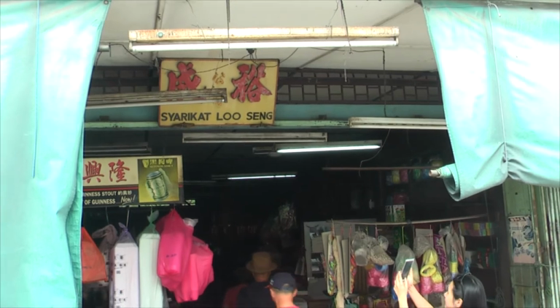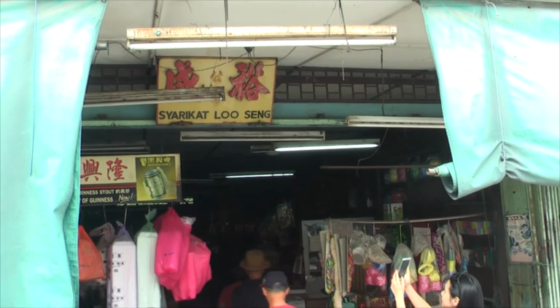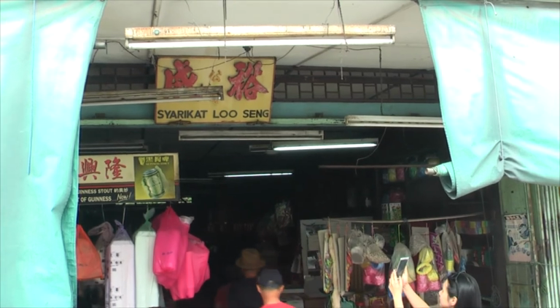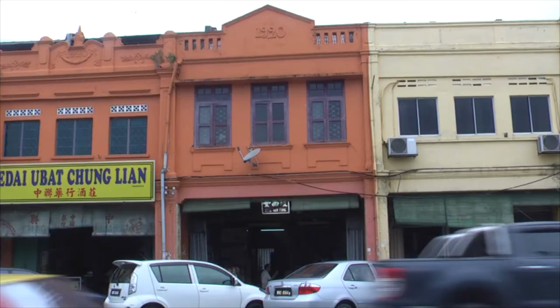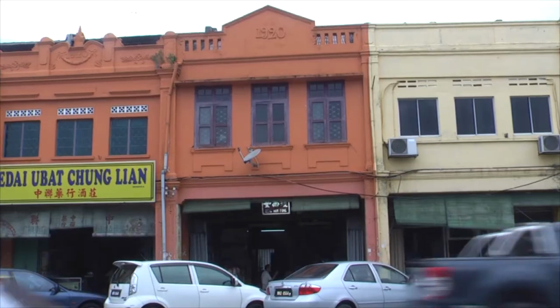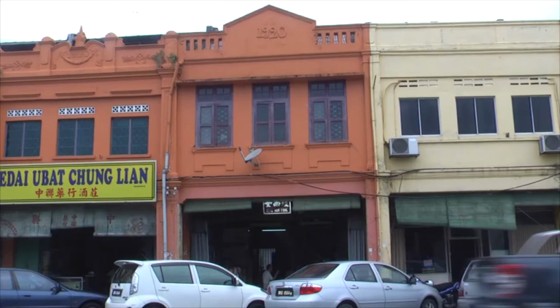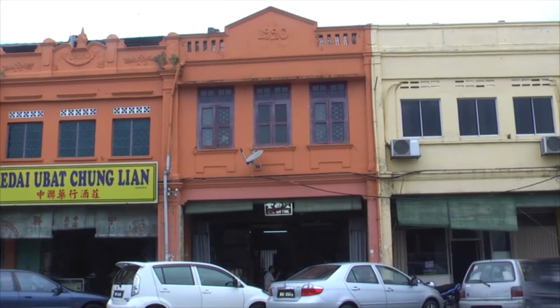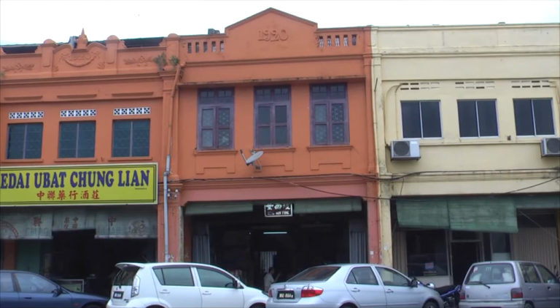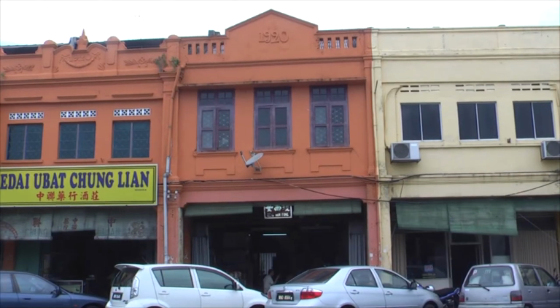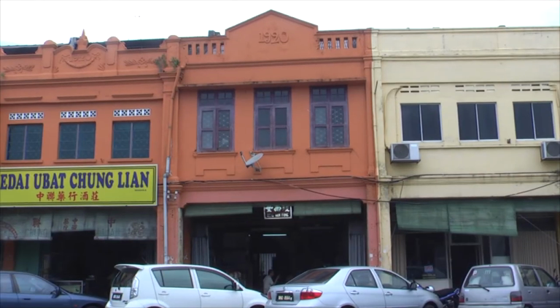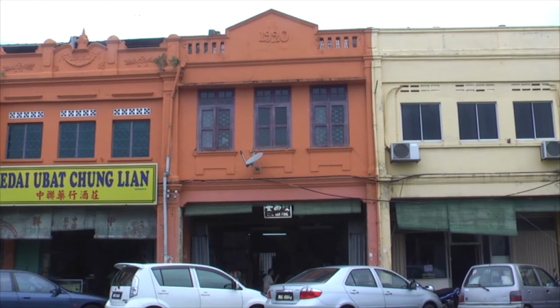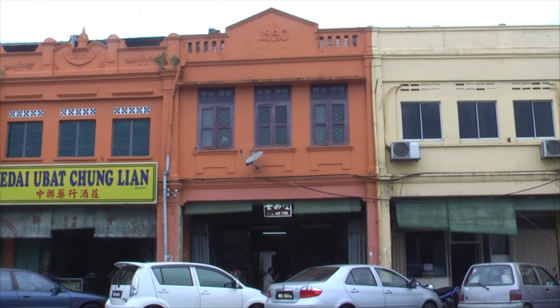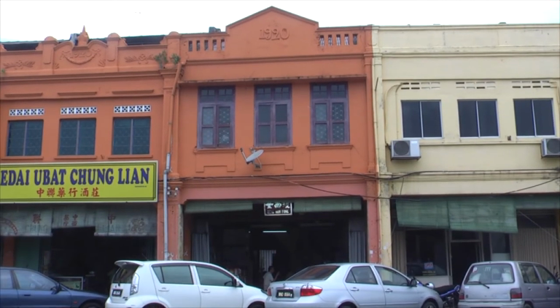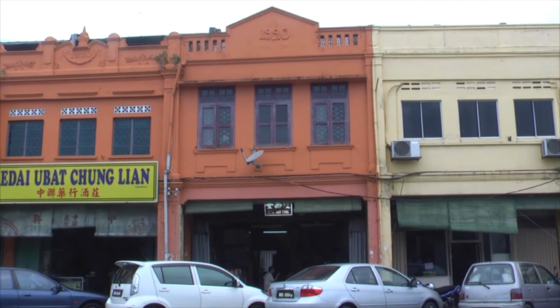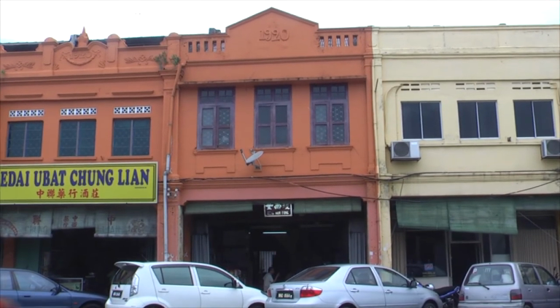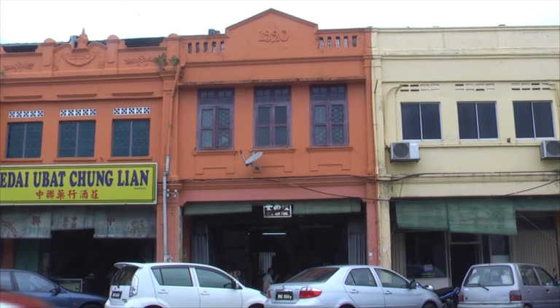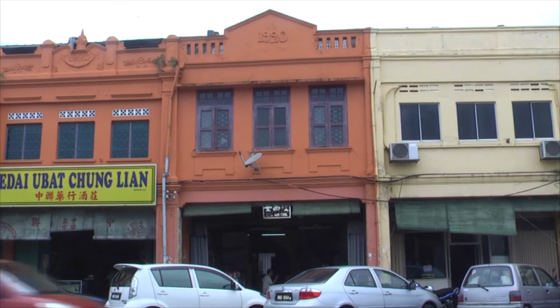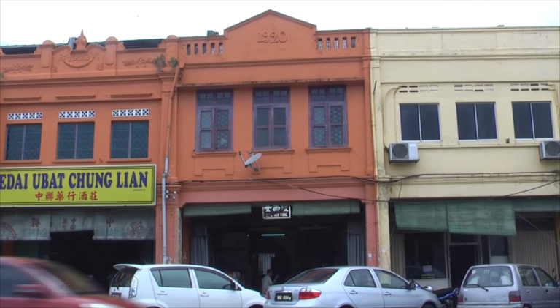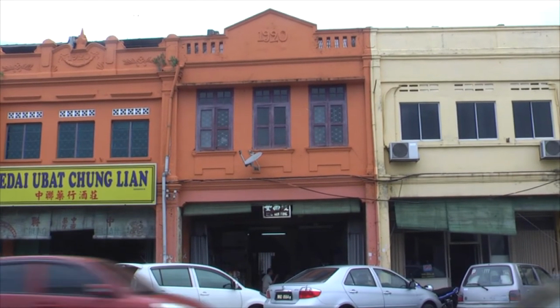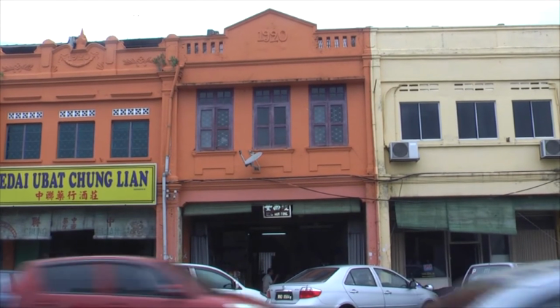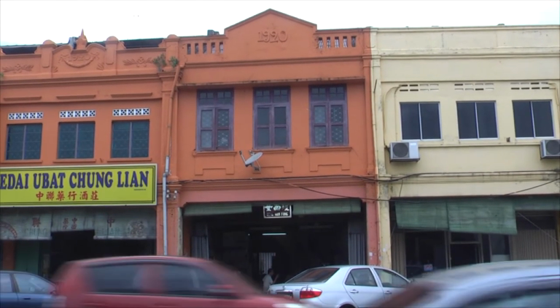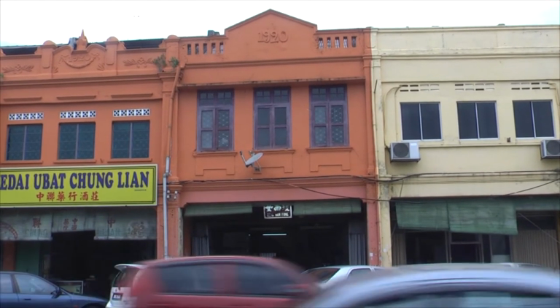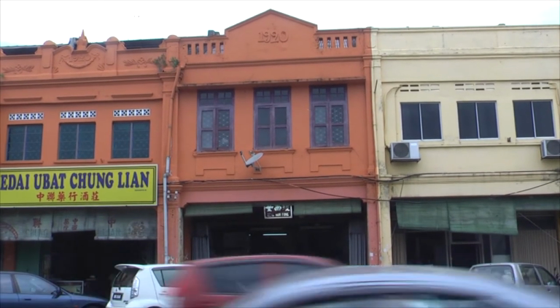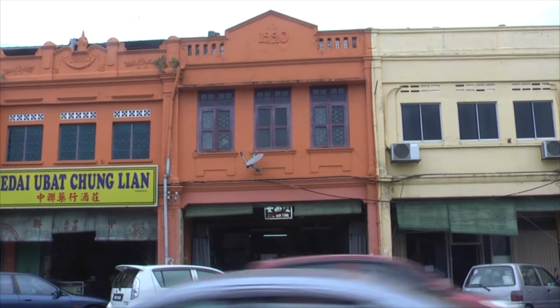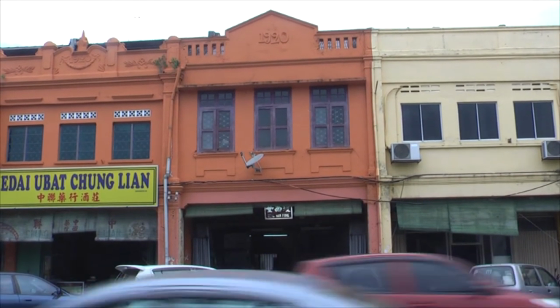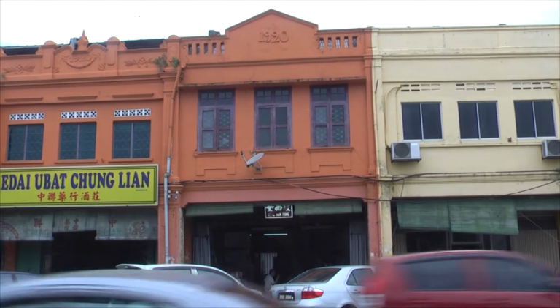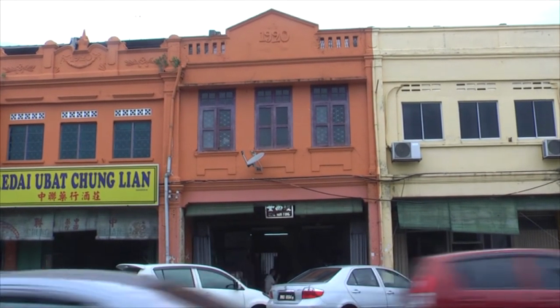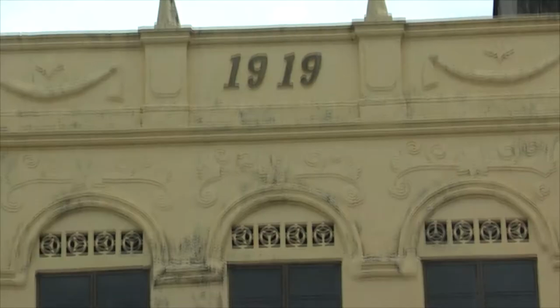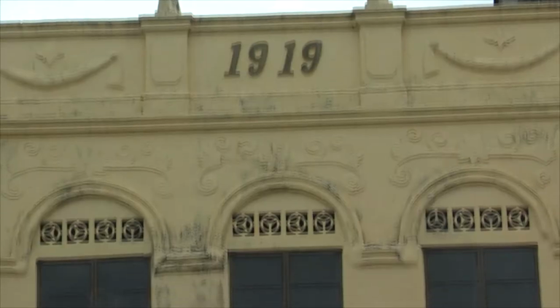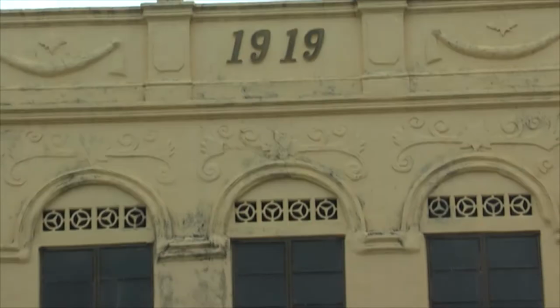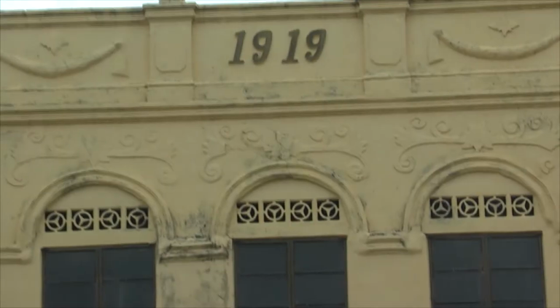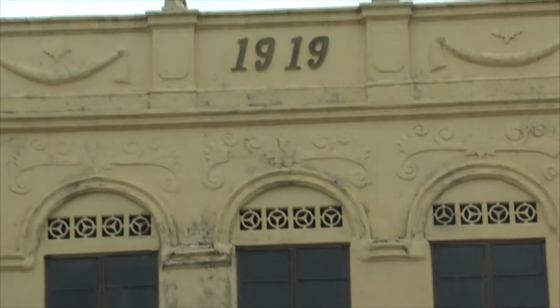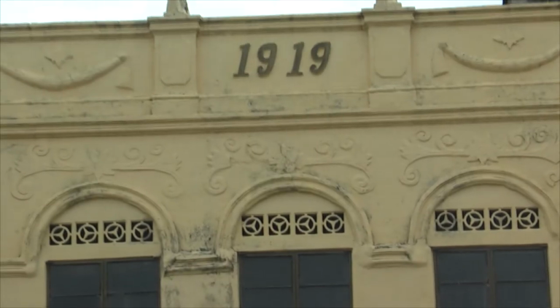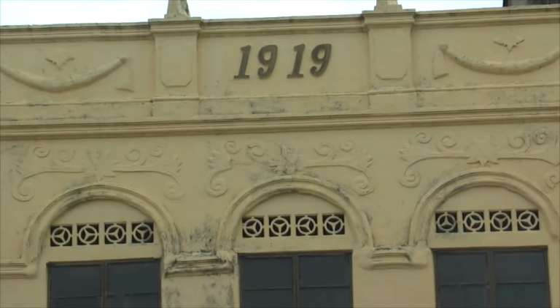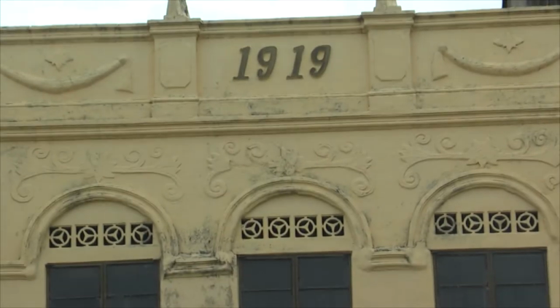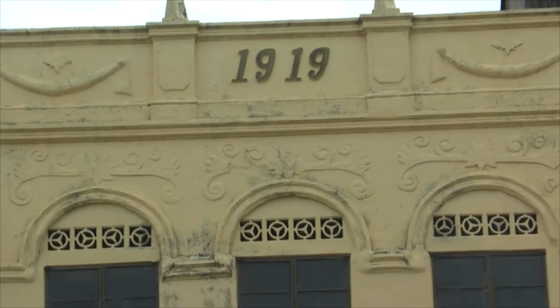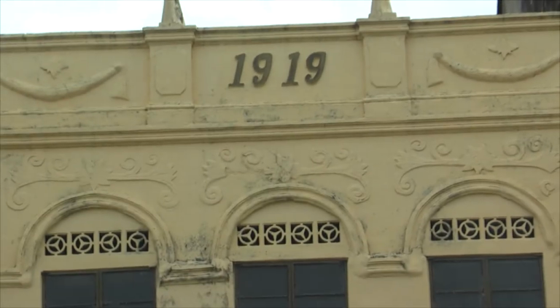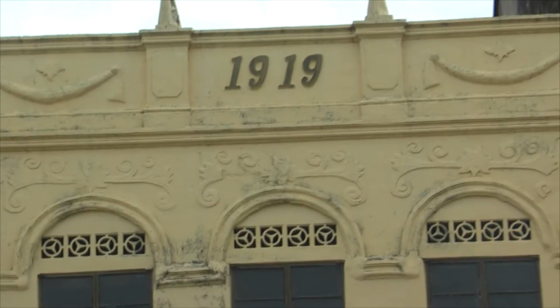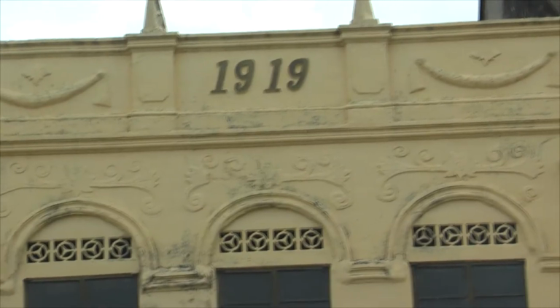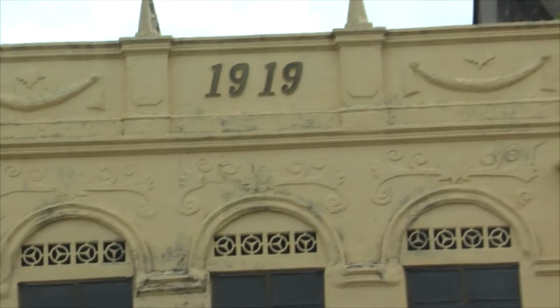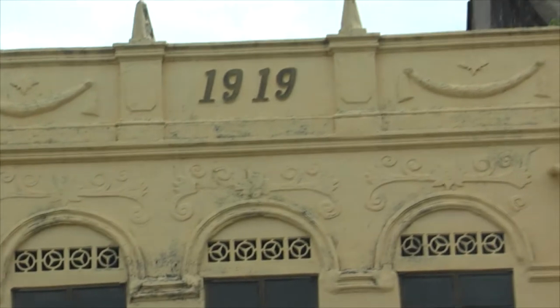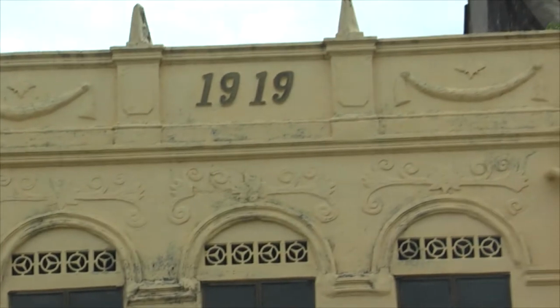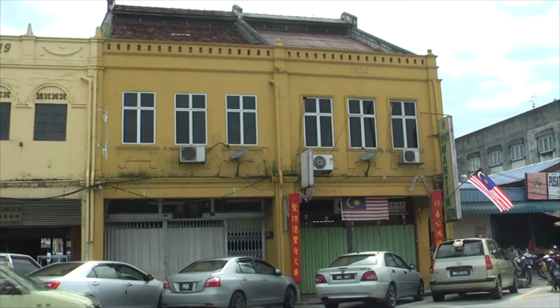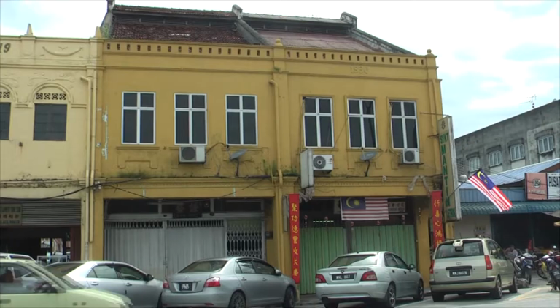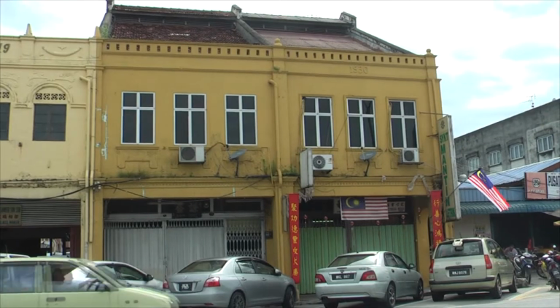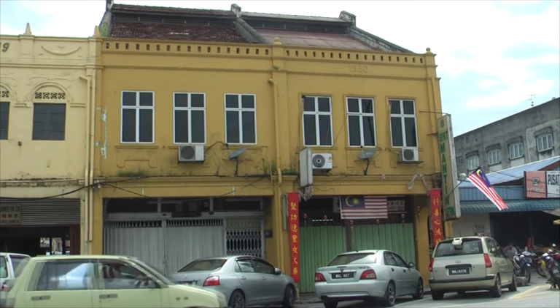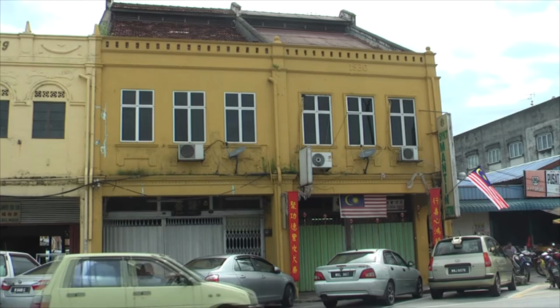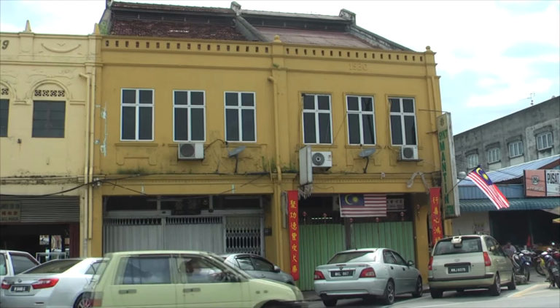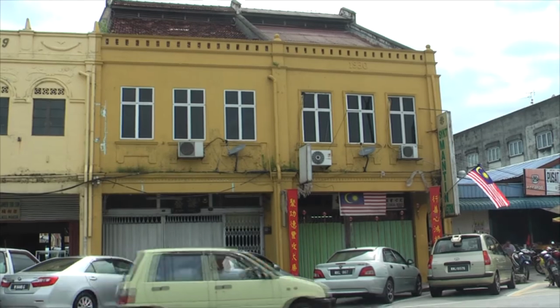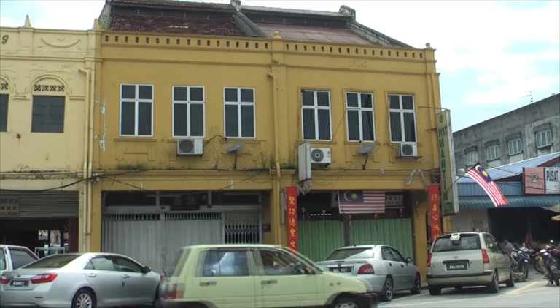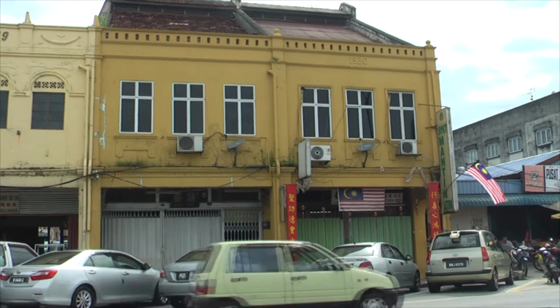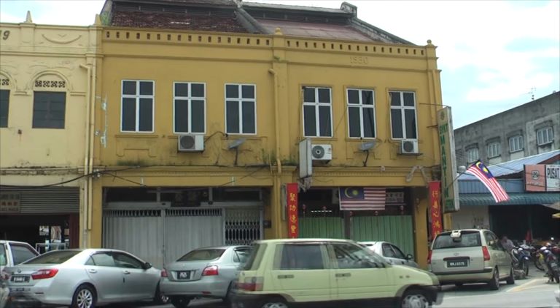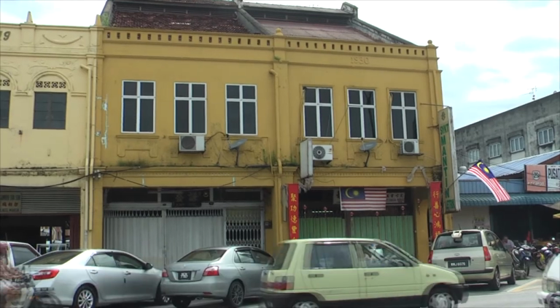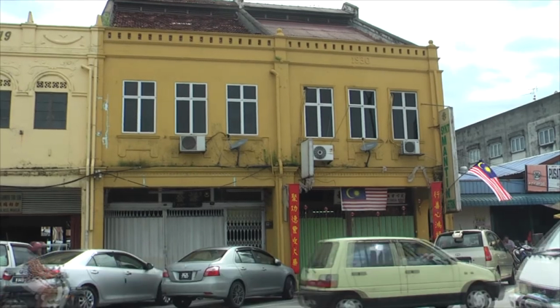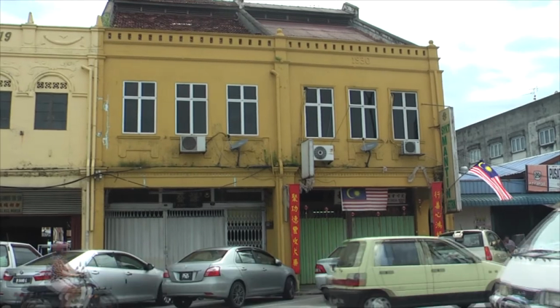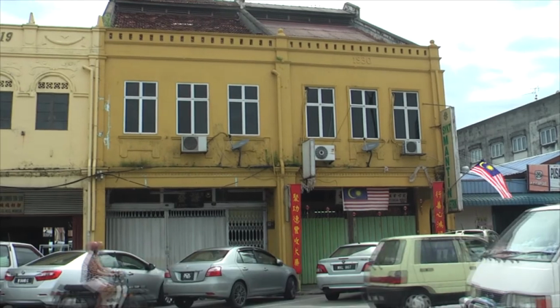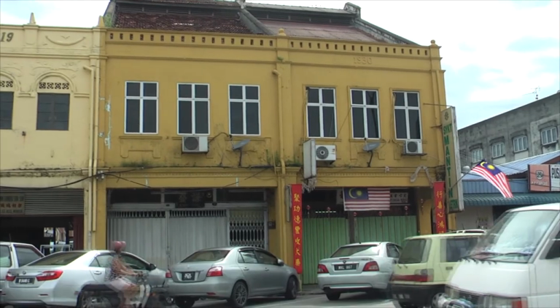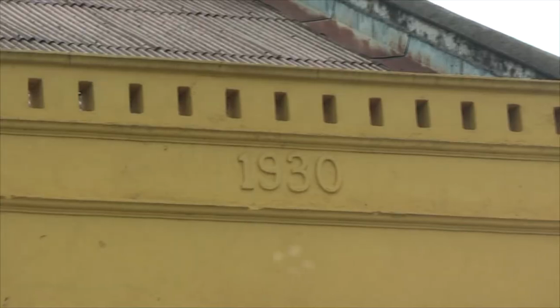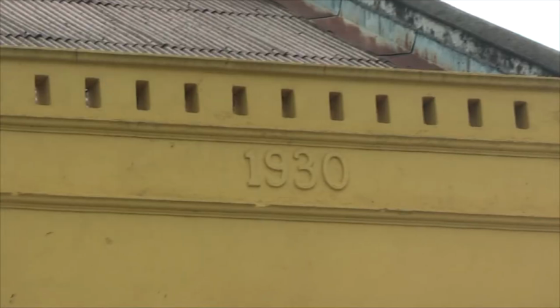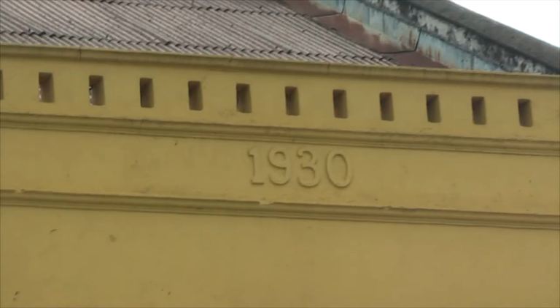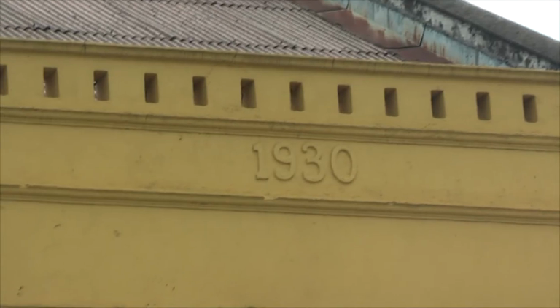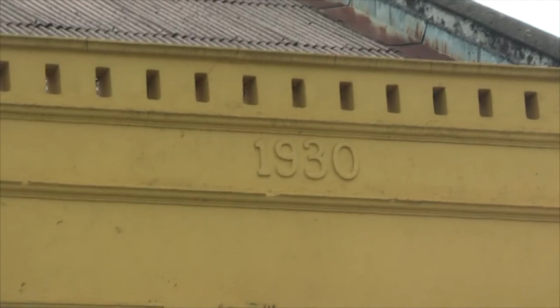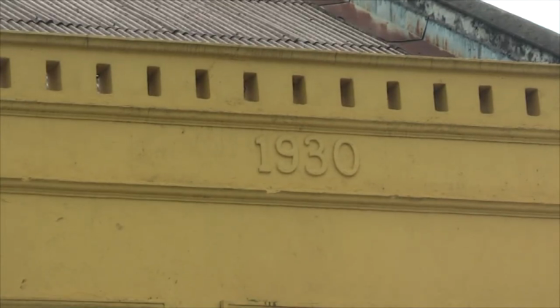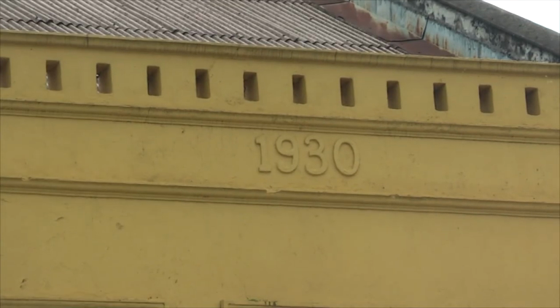By 1919, brick shop houses were built and the old wooden shop houses faded away.